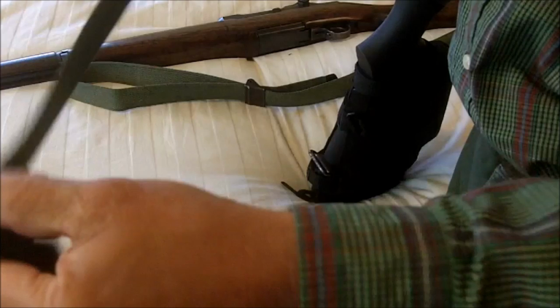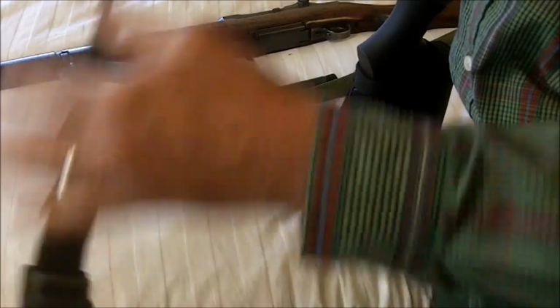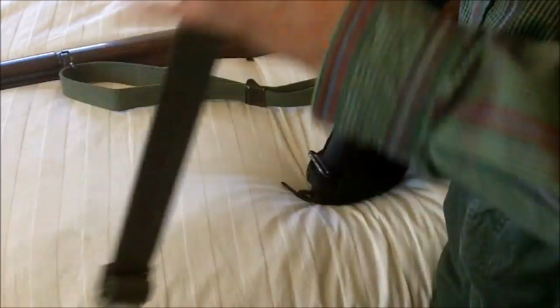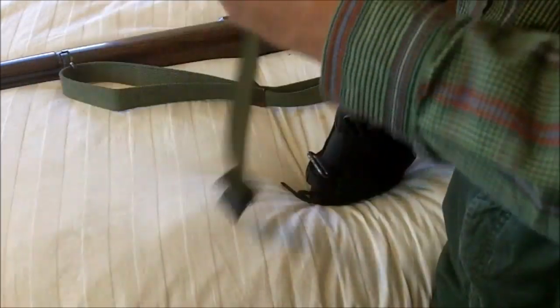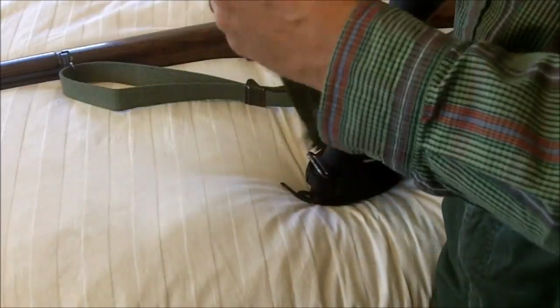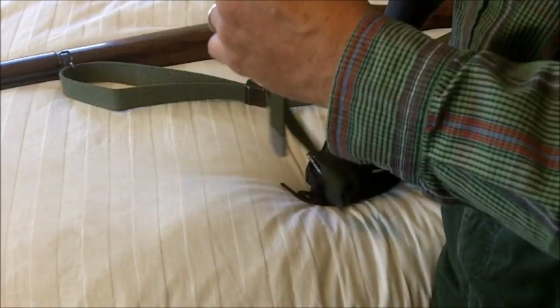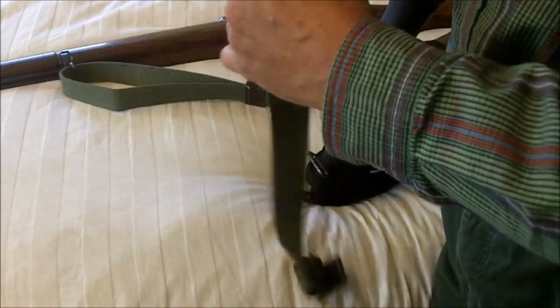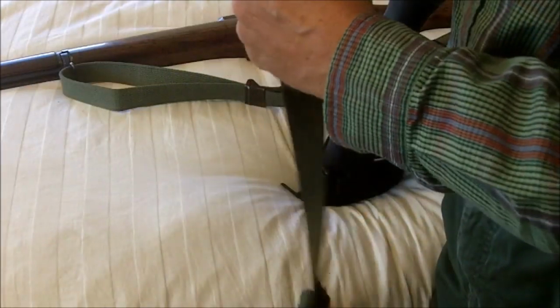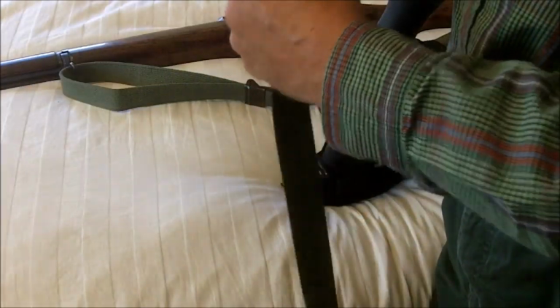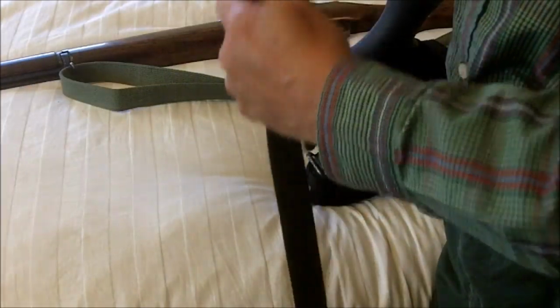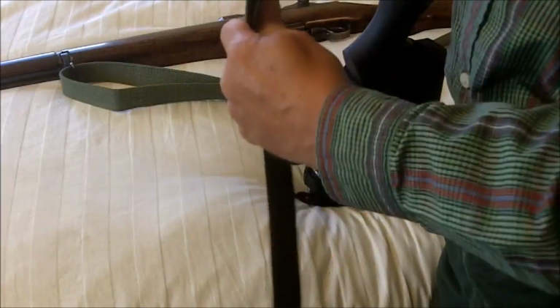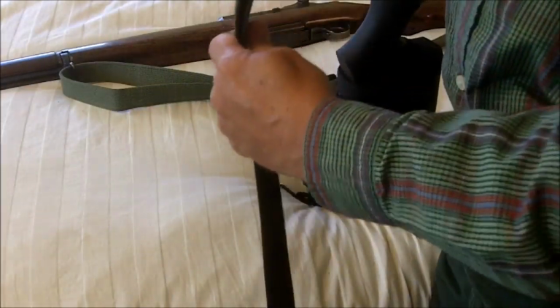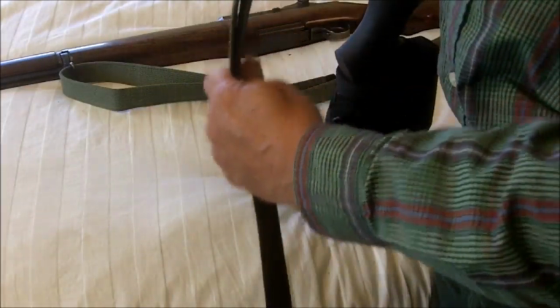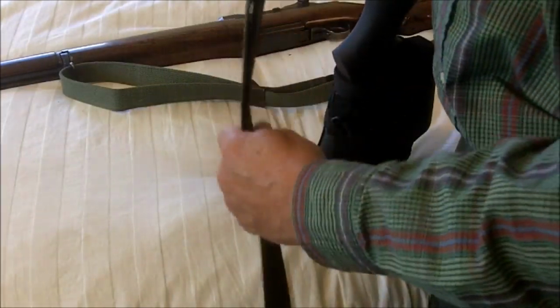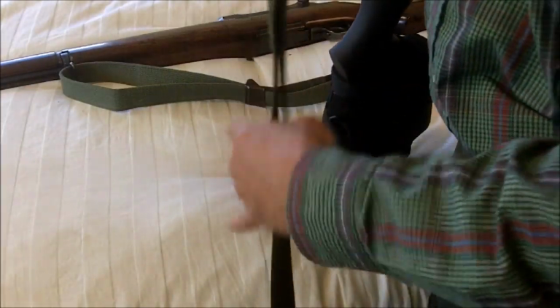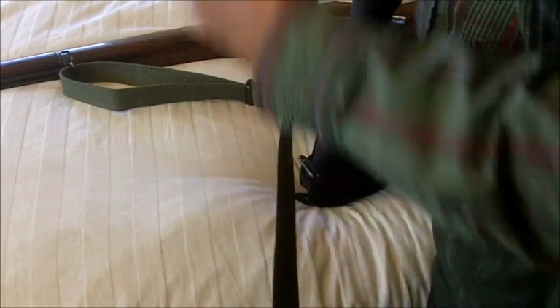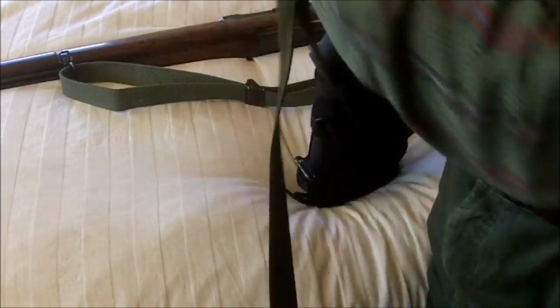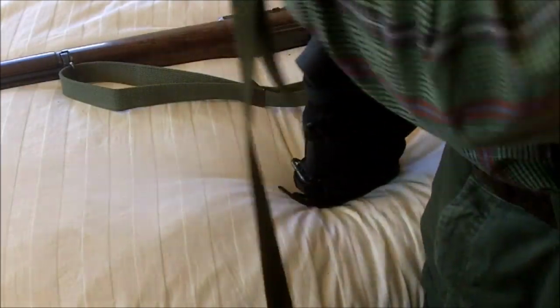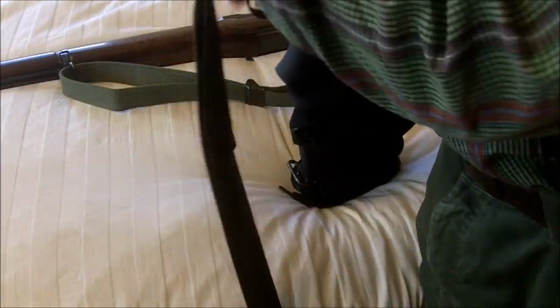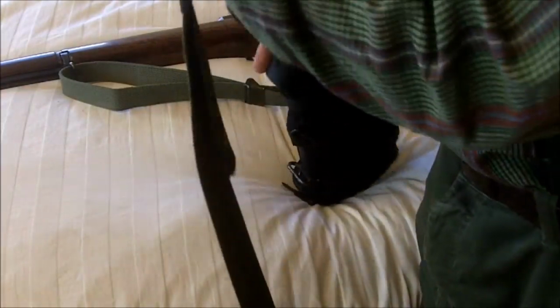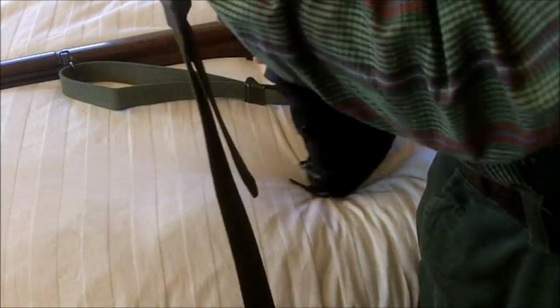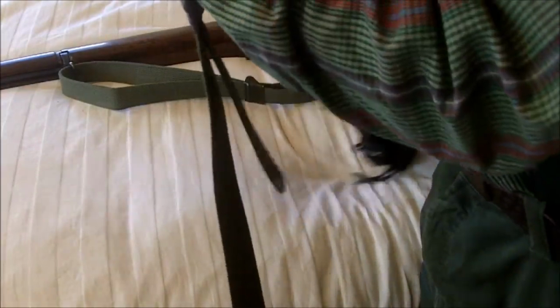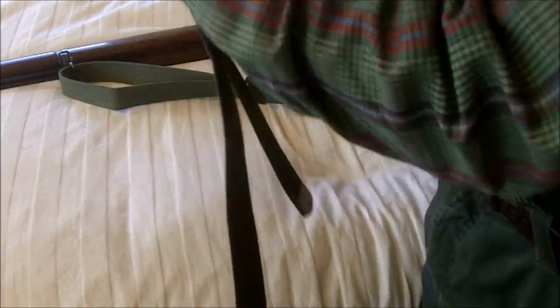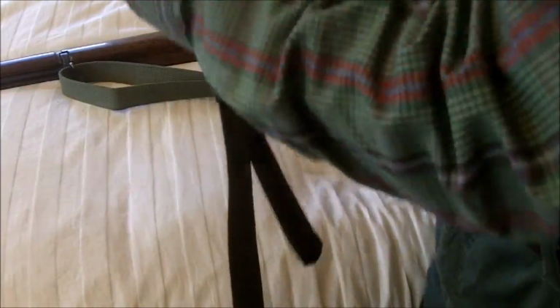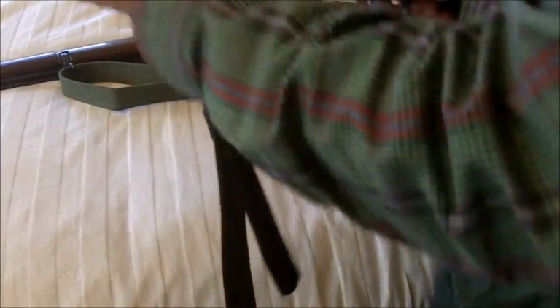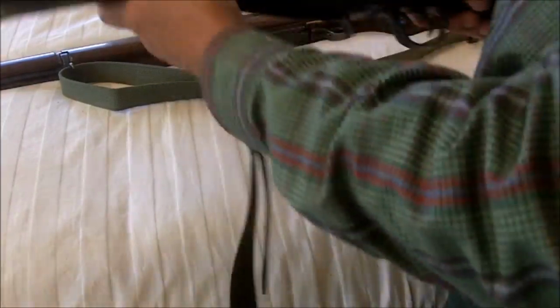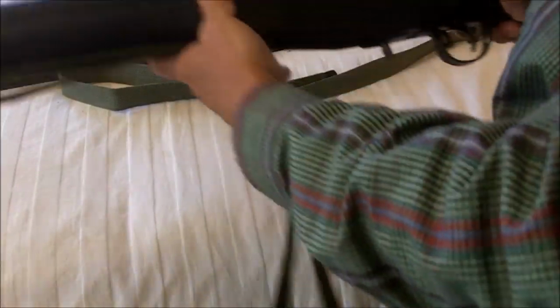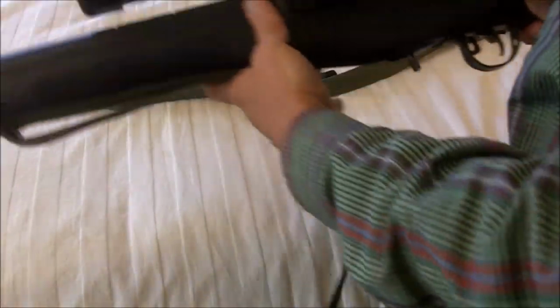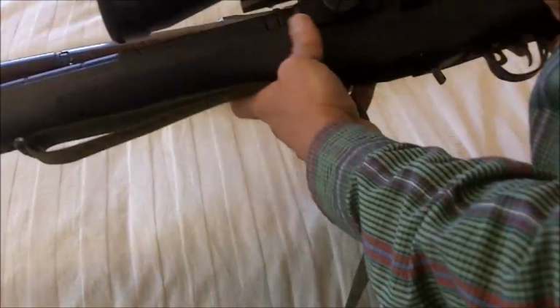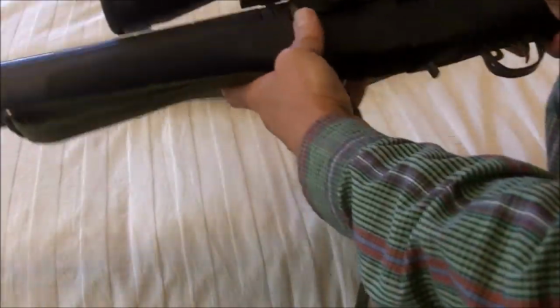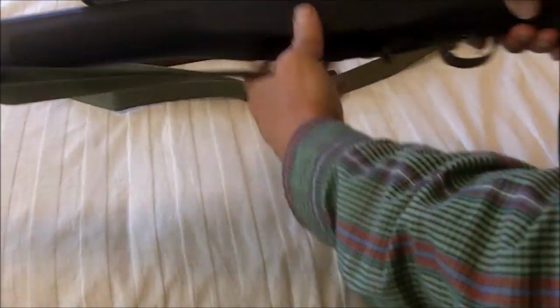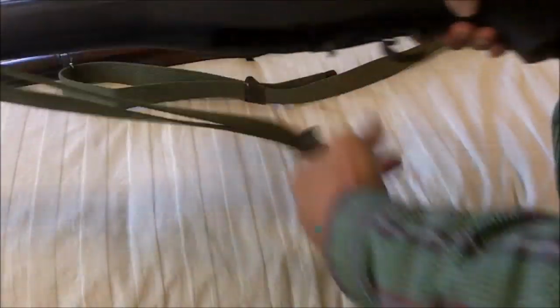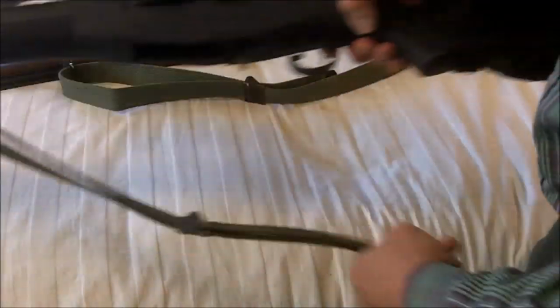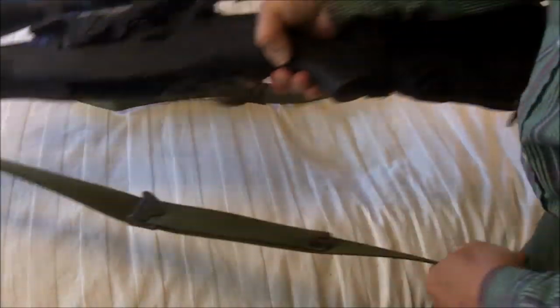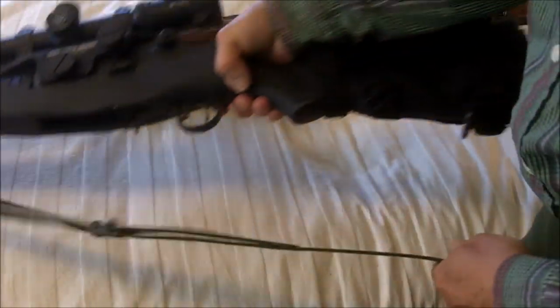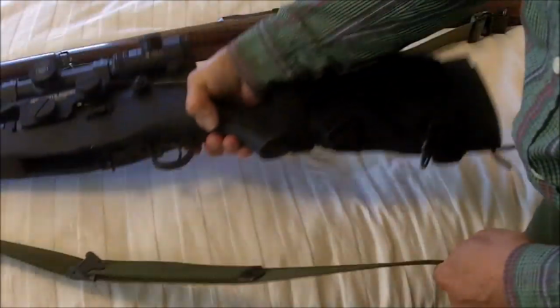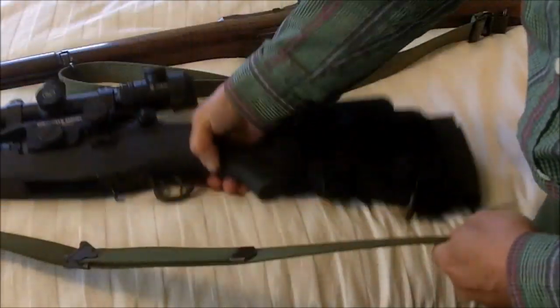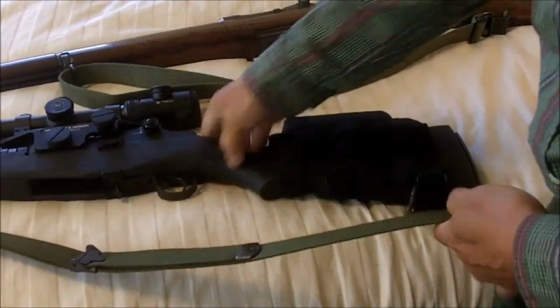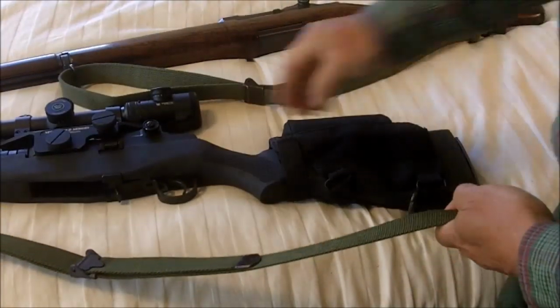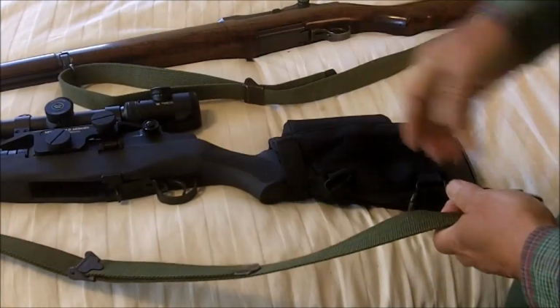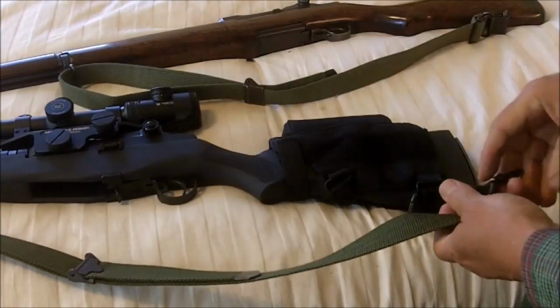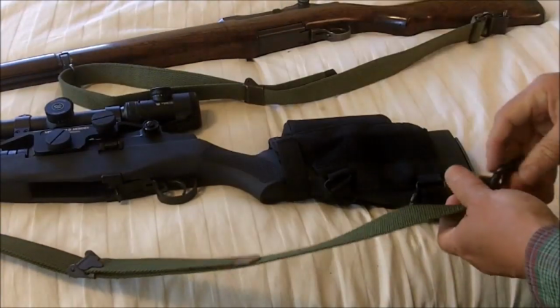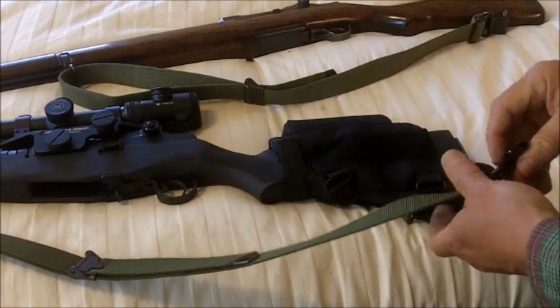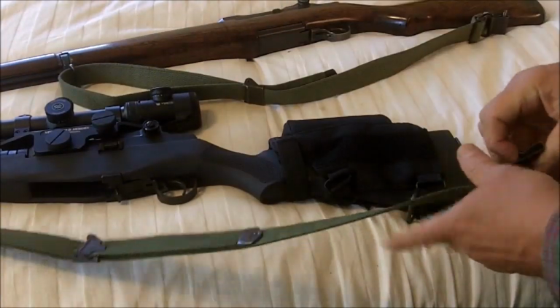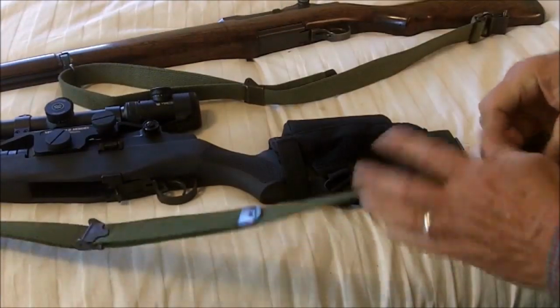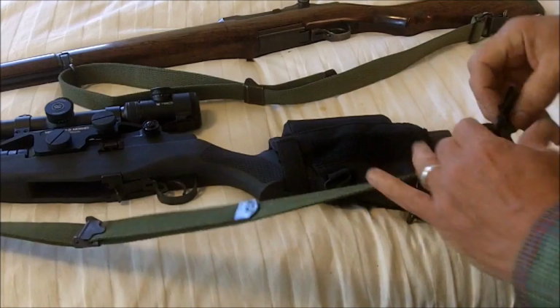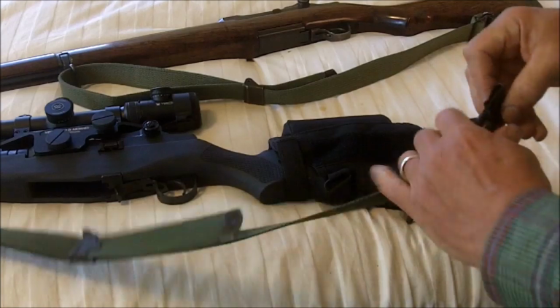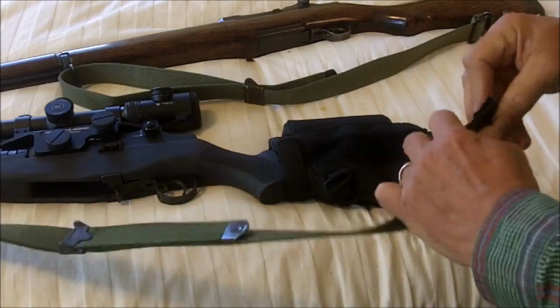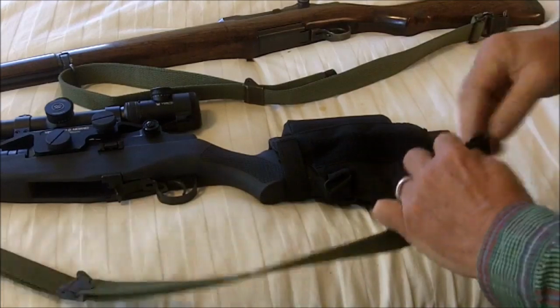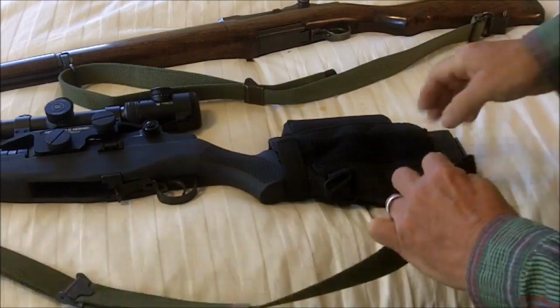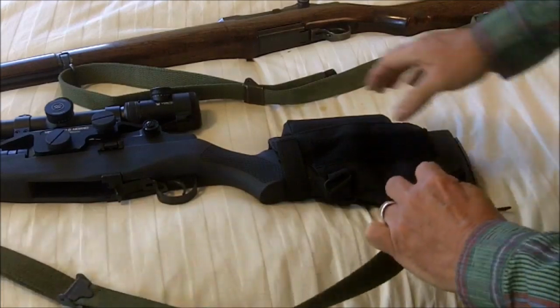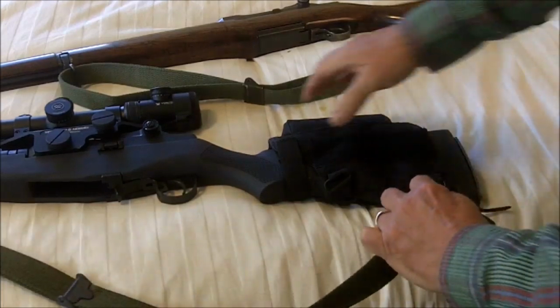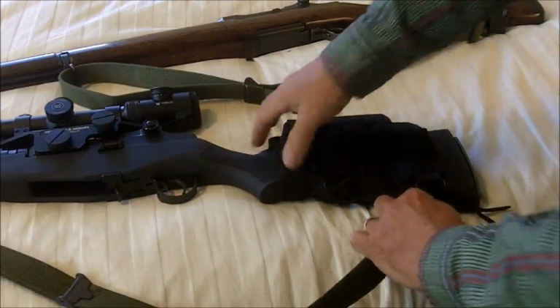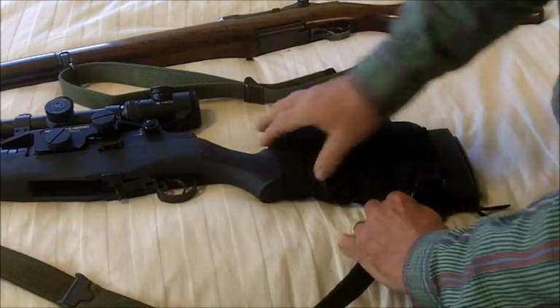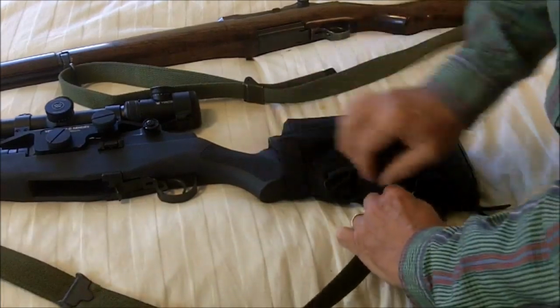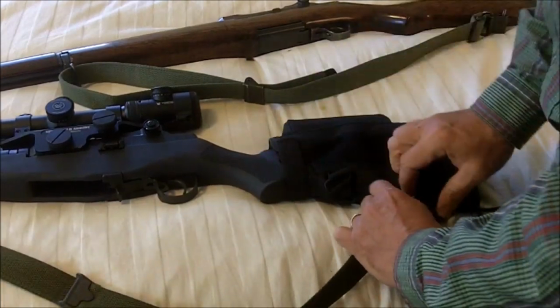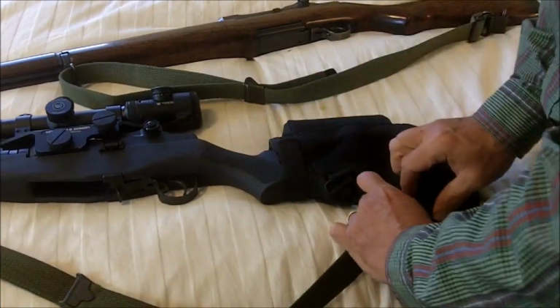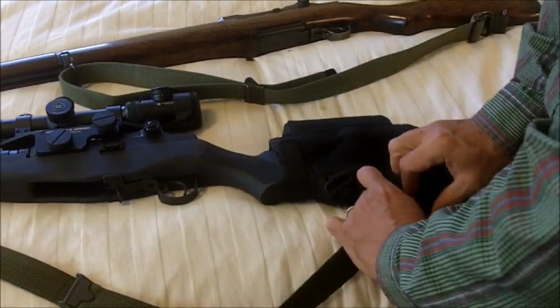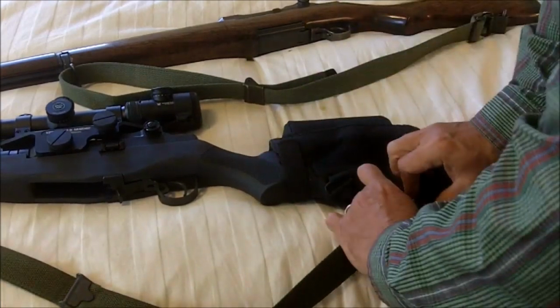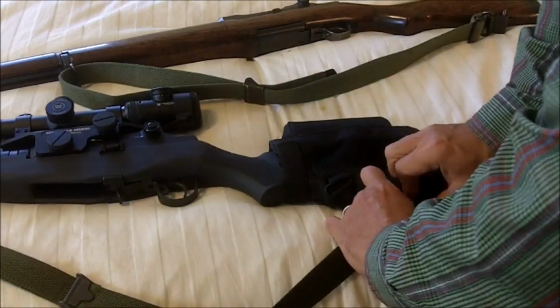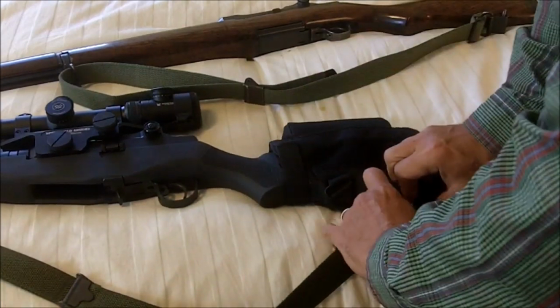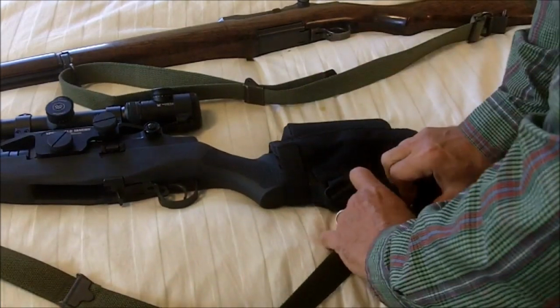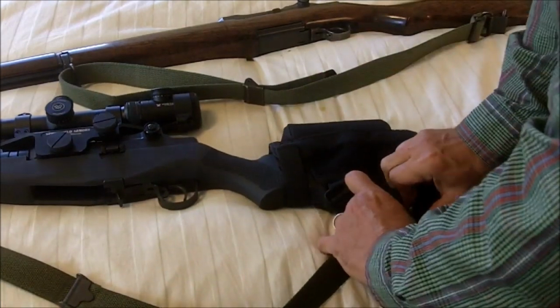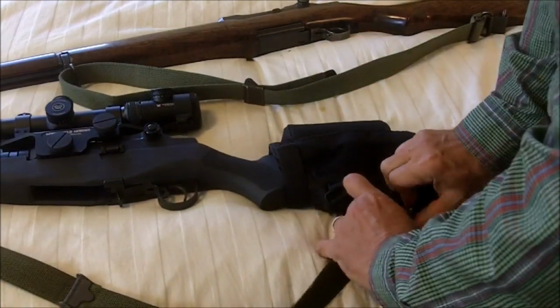Like I said, you'll learn how to do that at Appleseed. I just want to make sure that you have the right equipment to go.